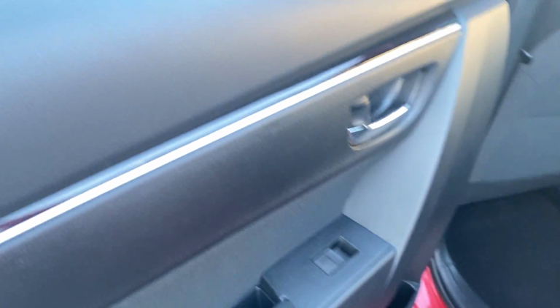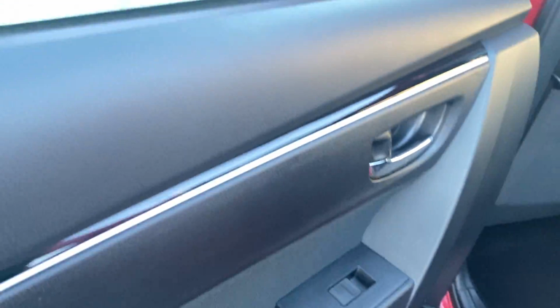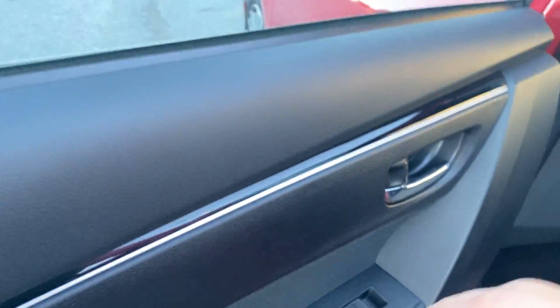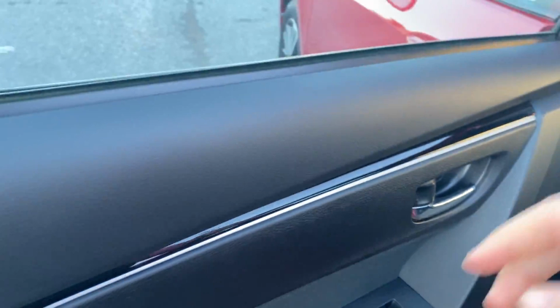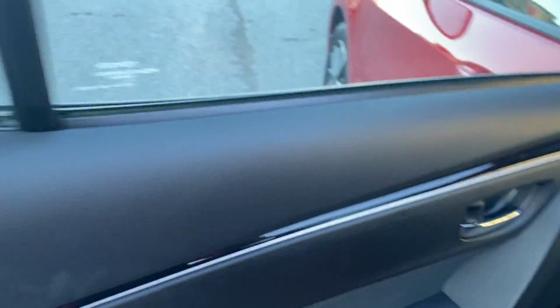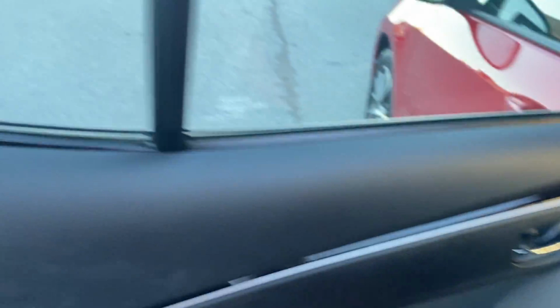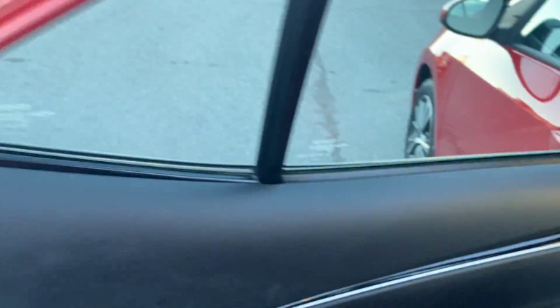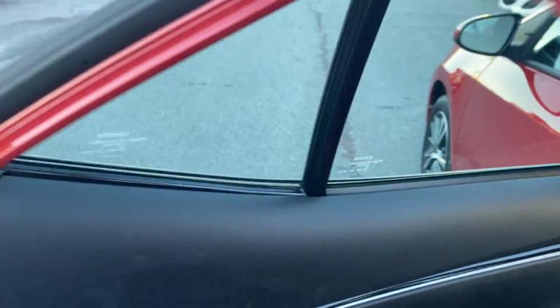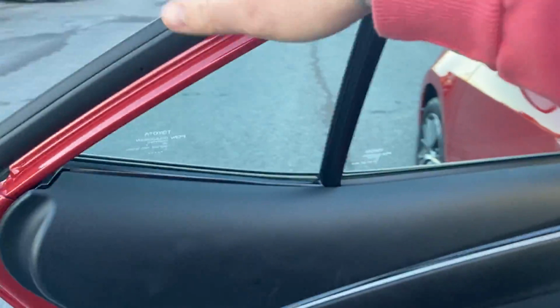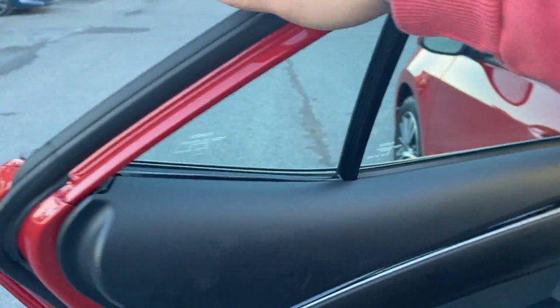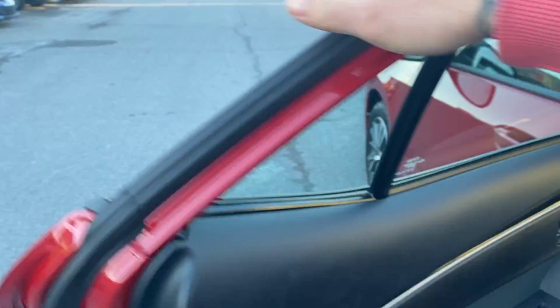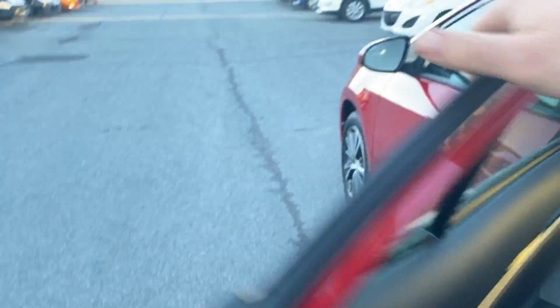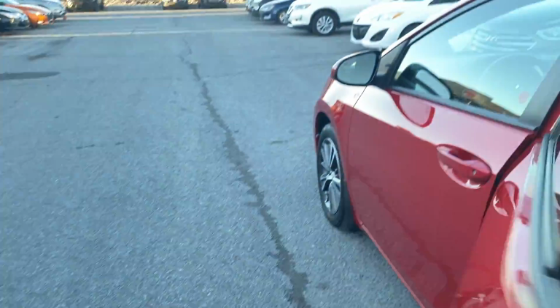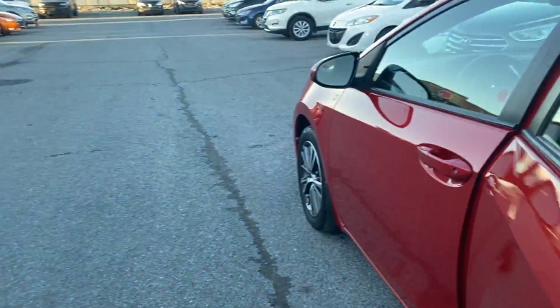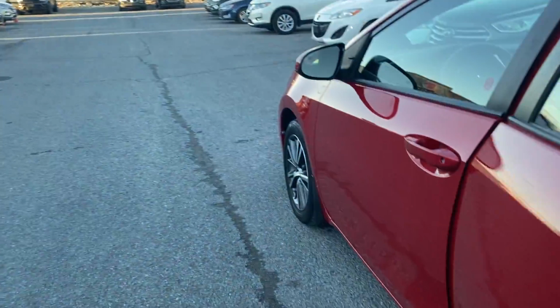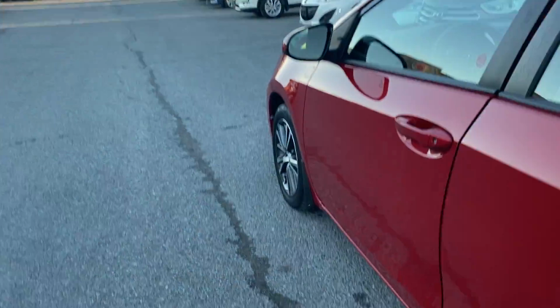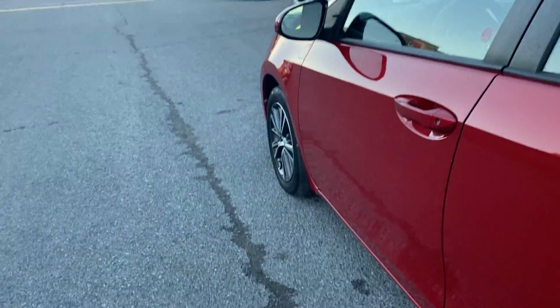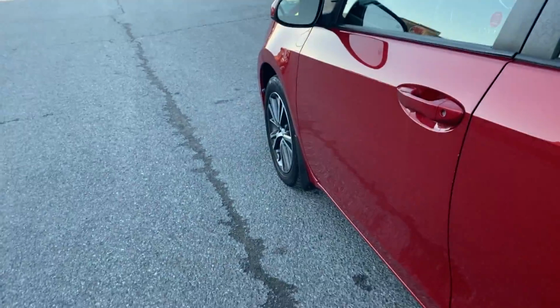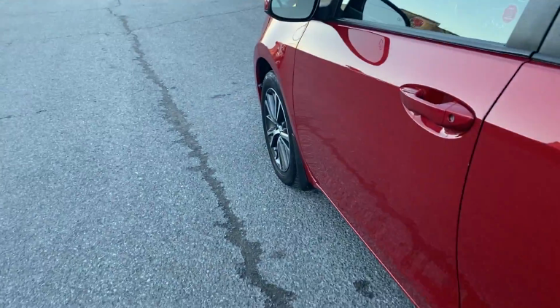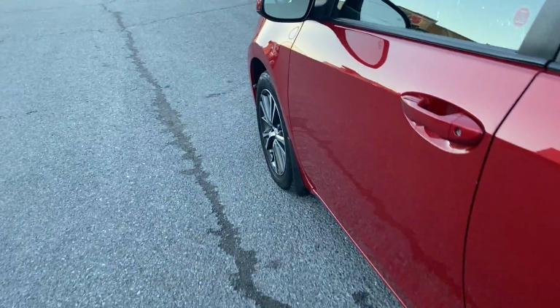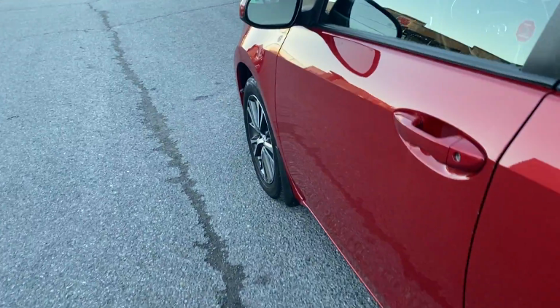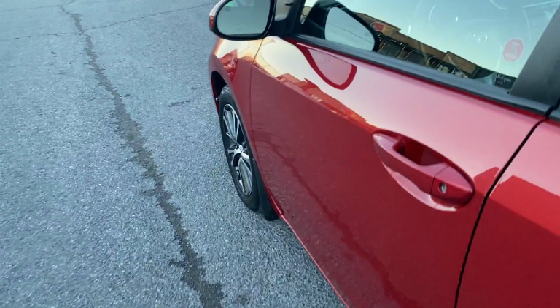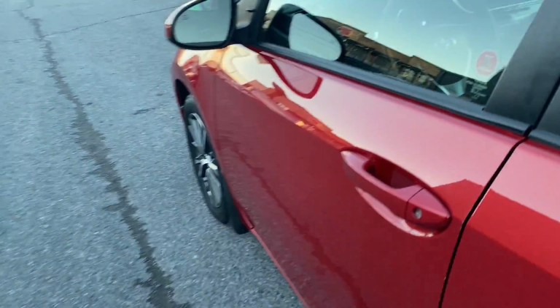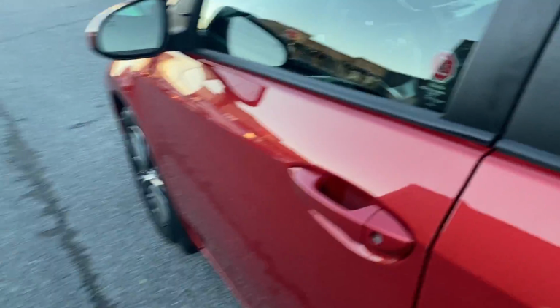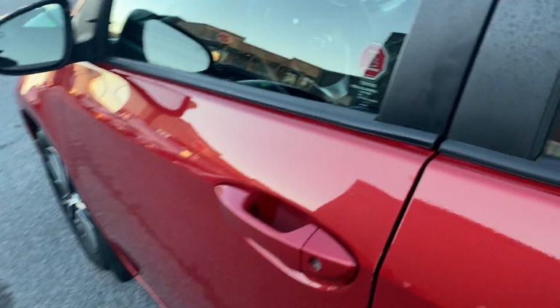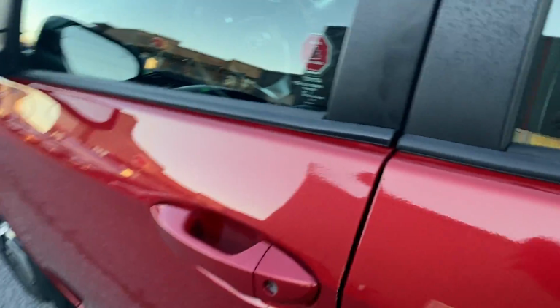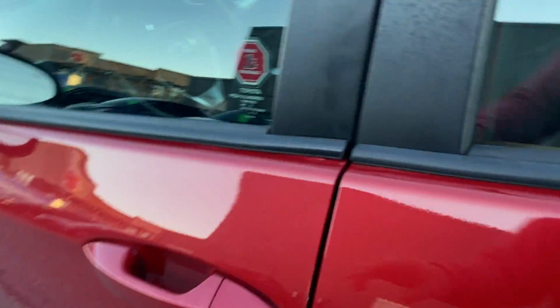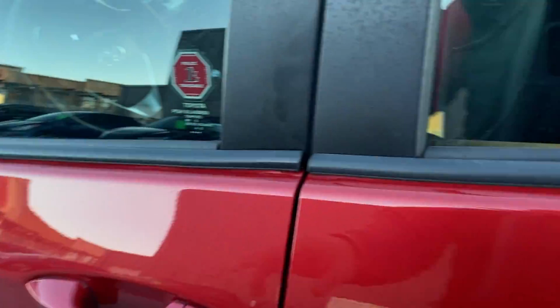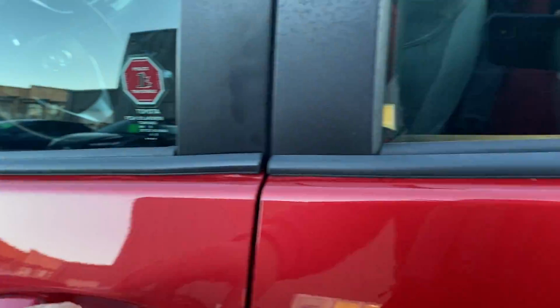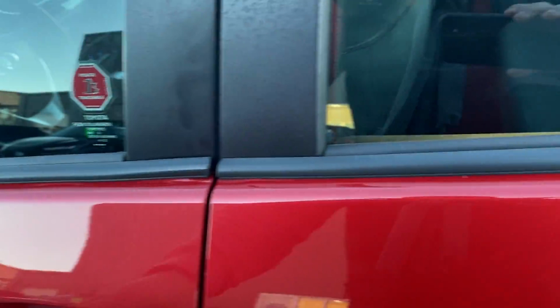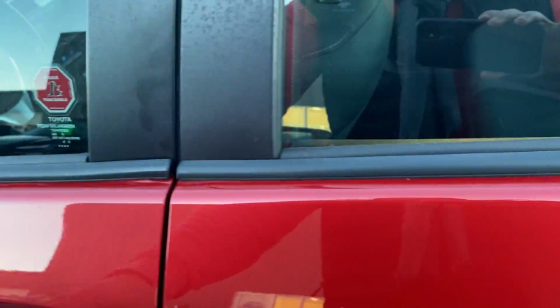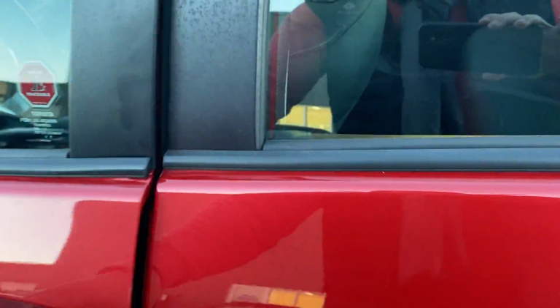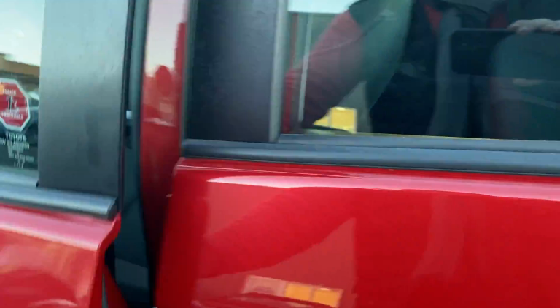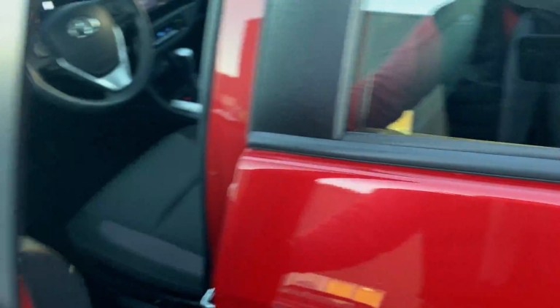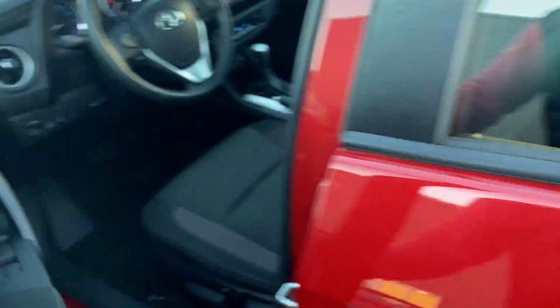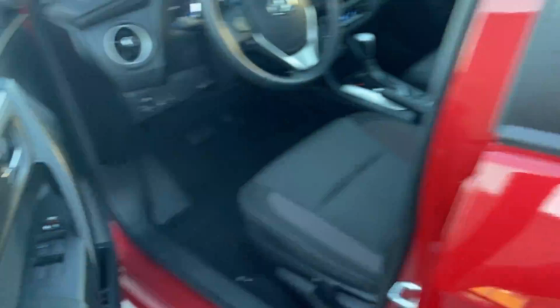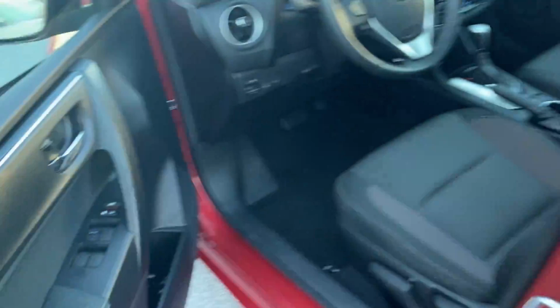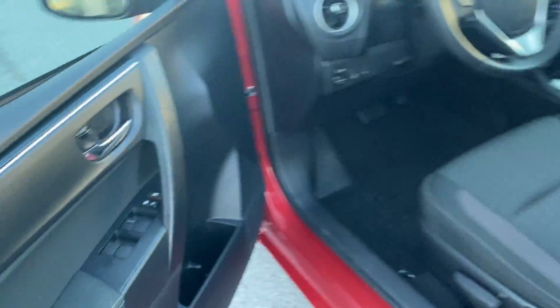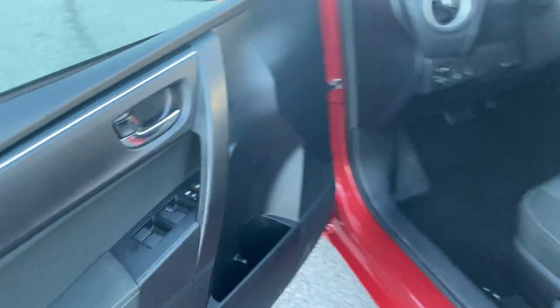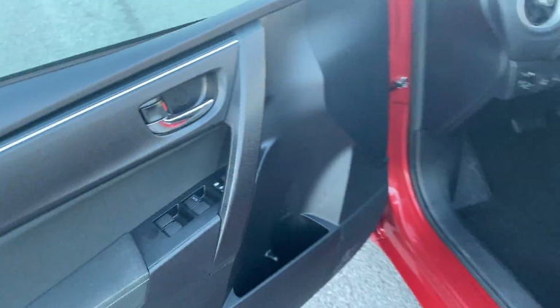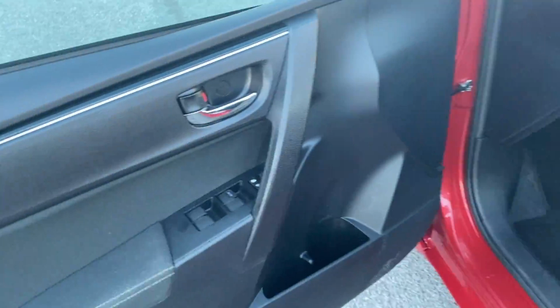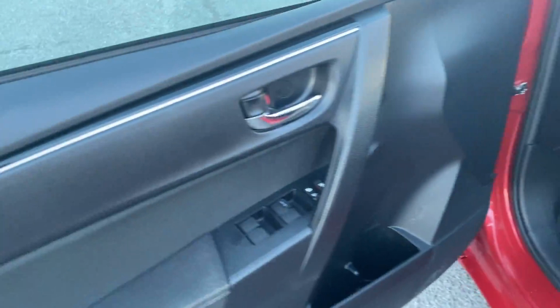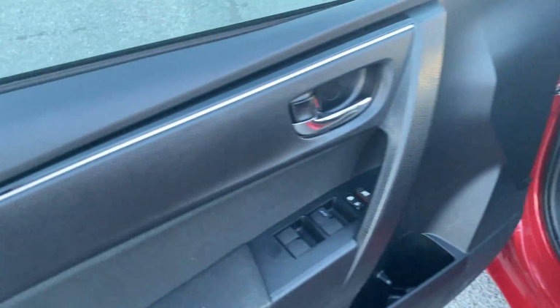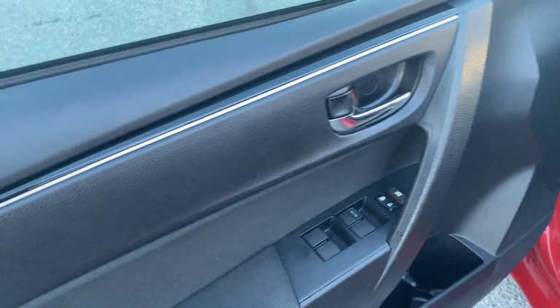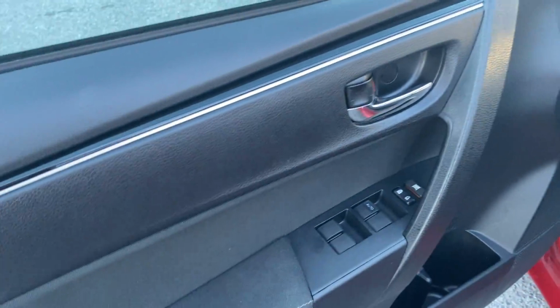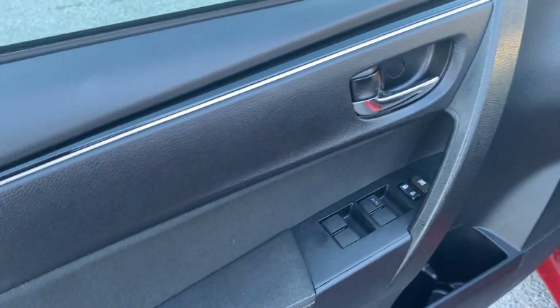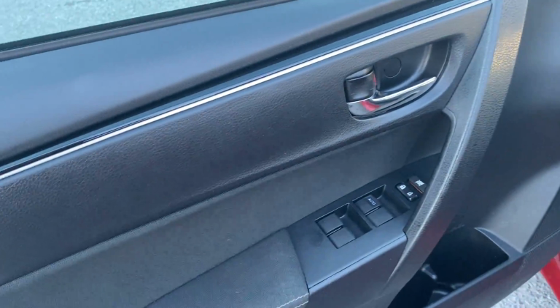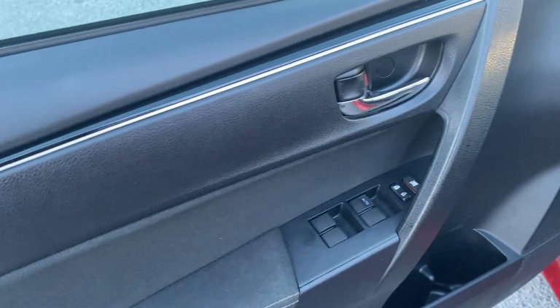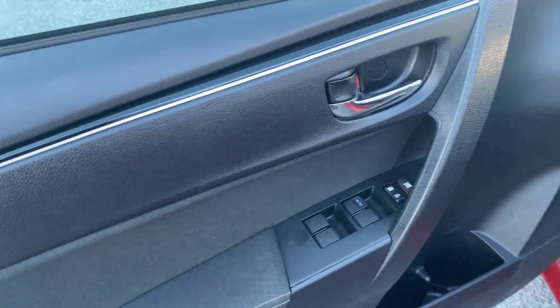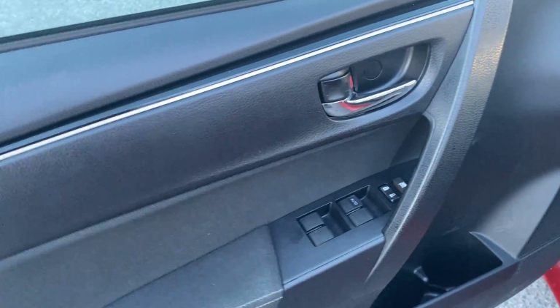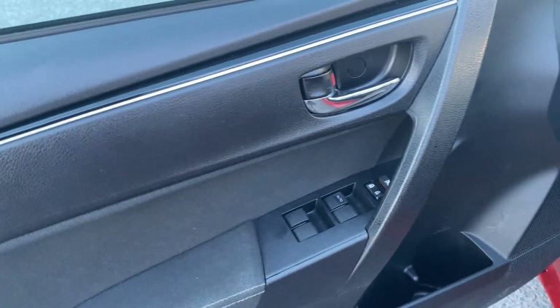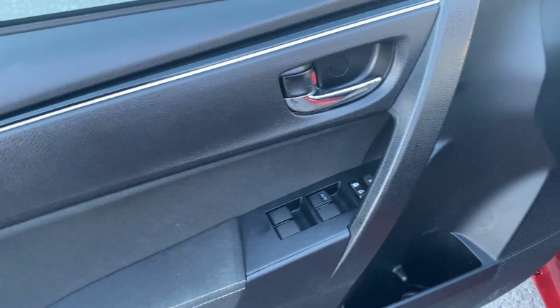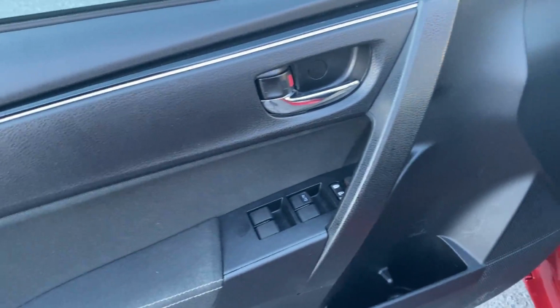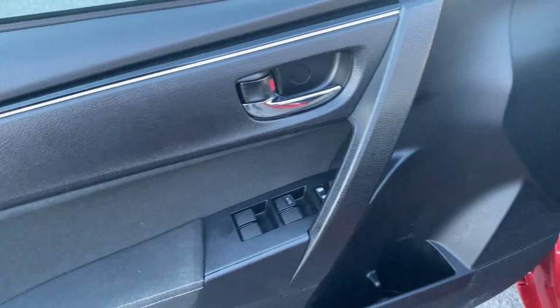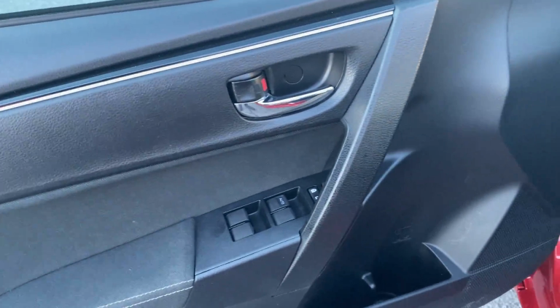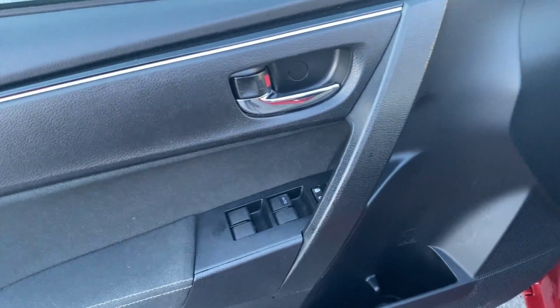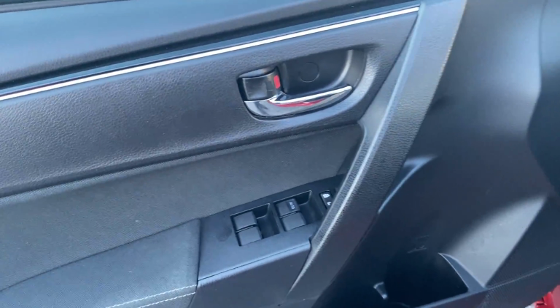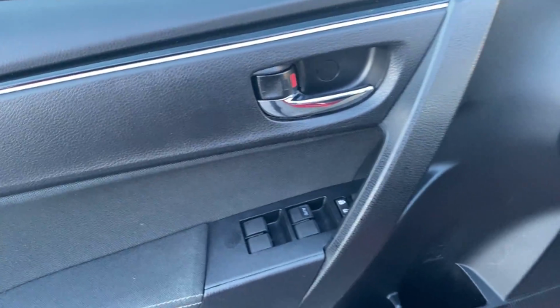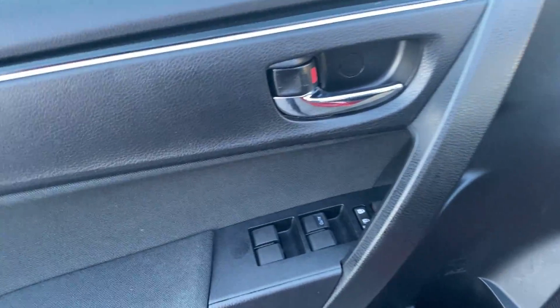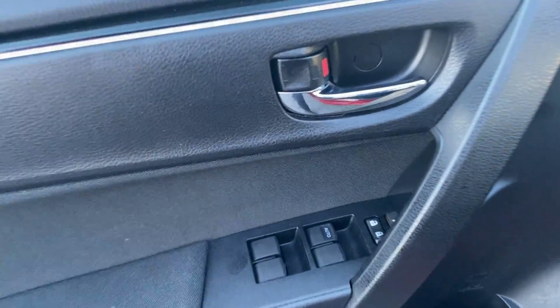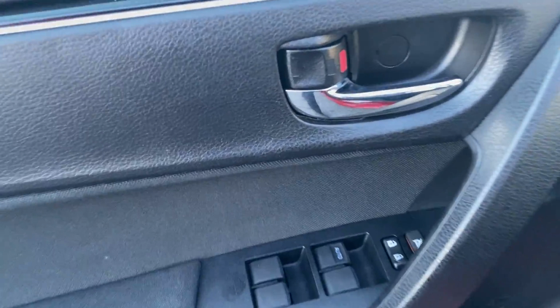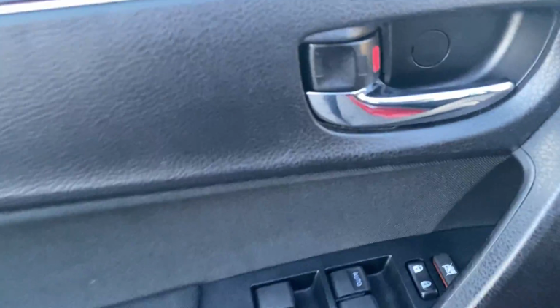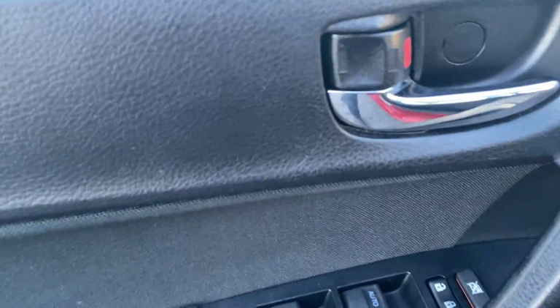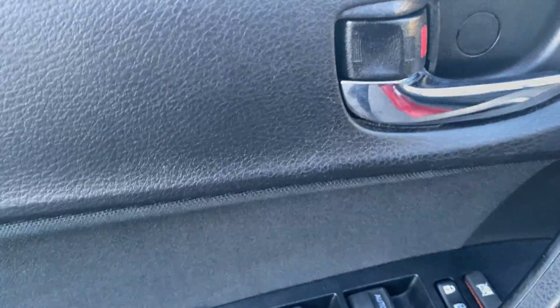Power windows in the back for the rear passengers. On the driver door itself, we have power windows, power locks, and powered mirrors.